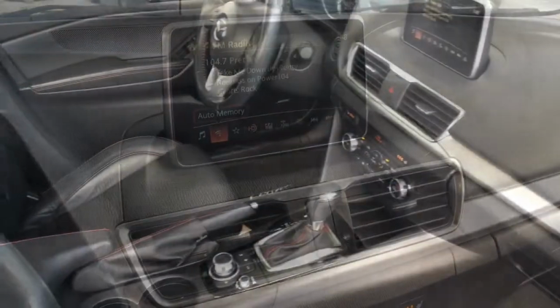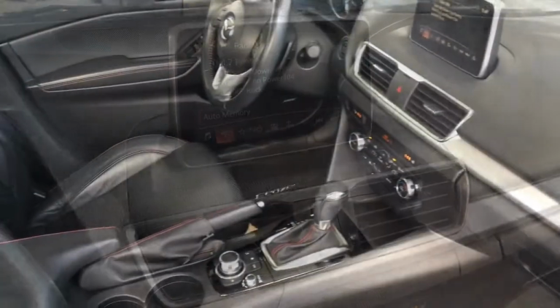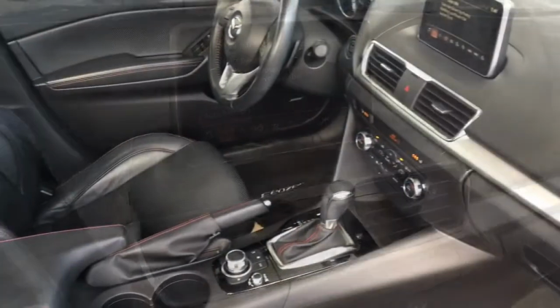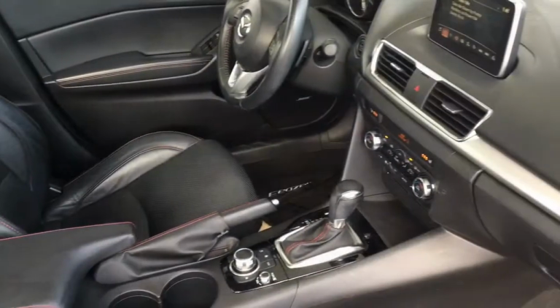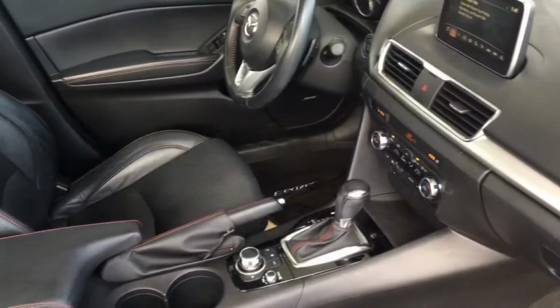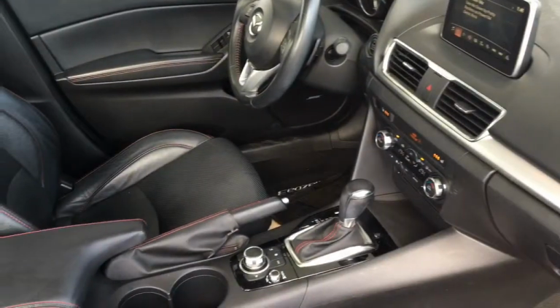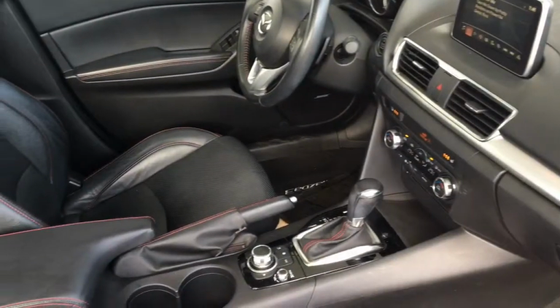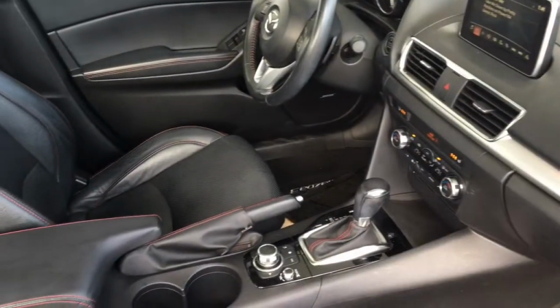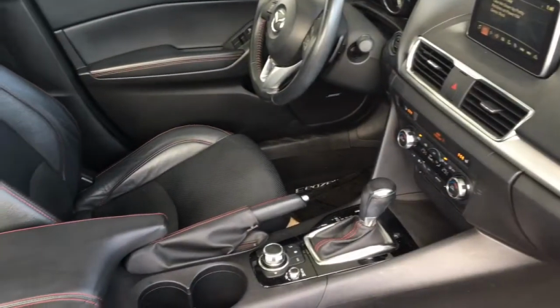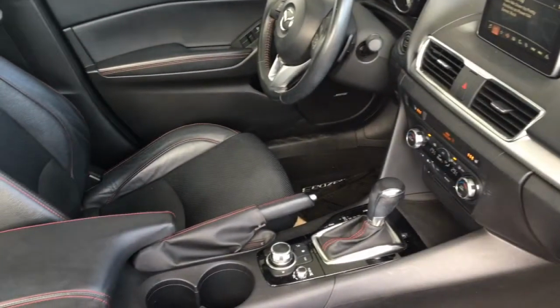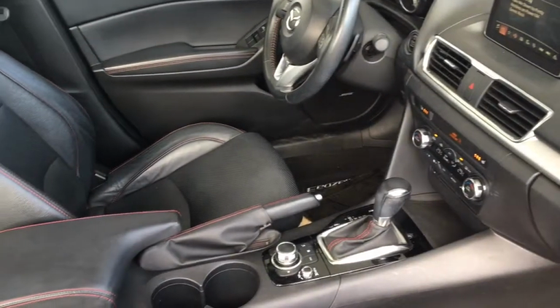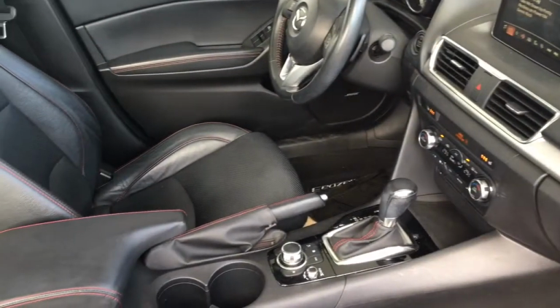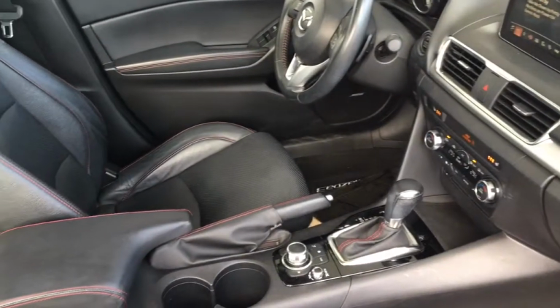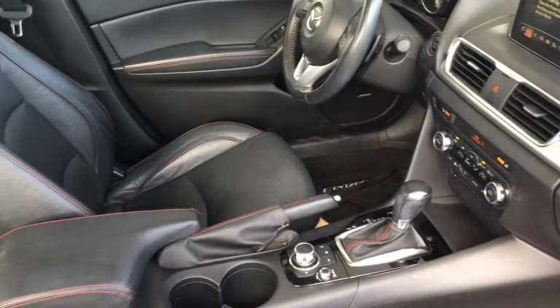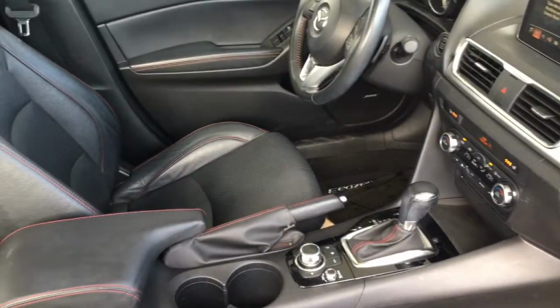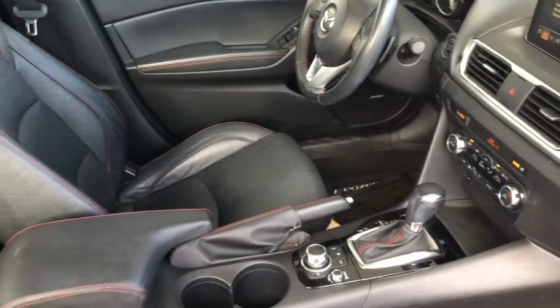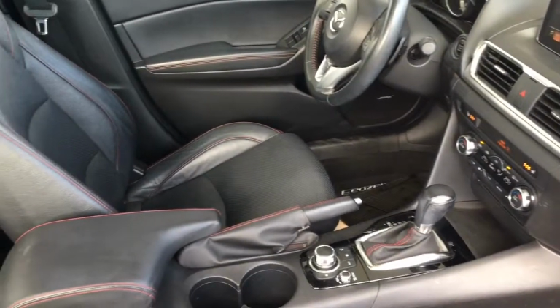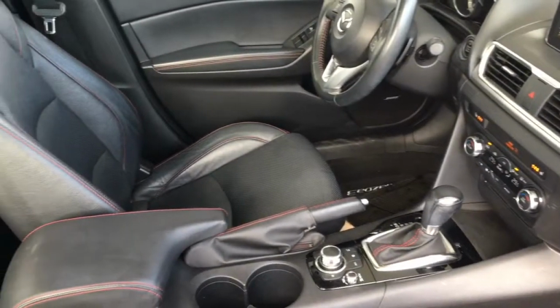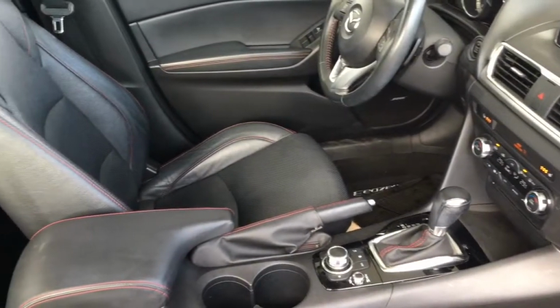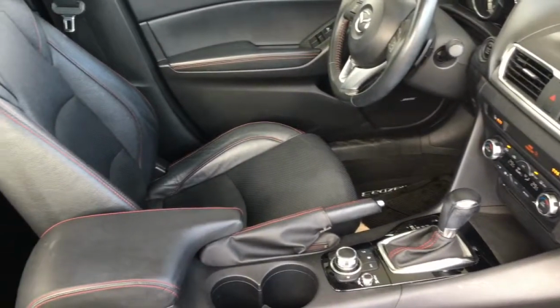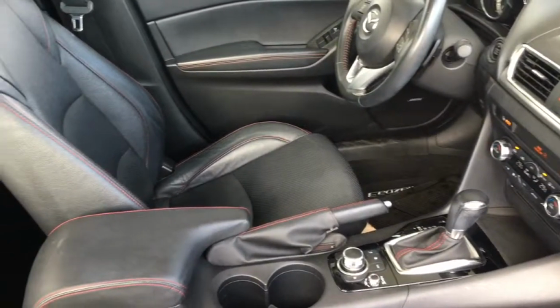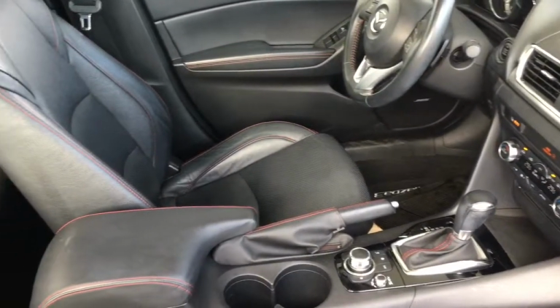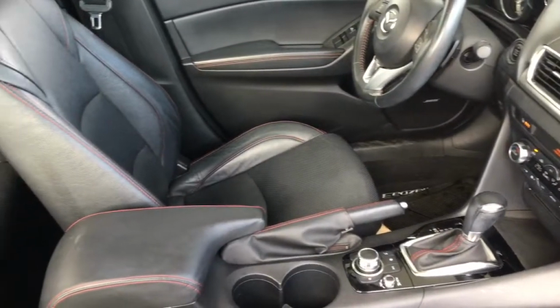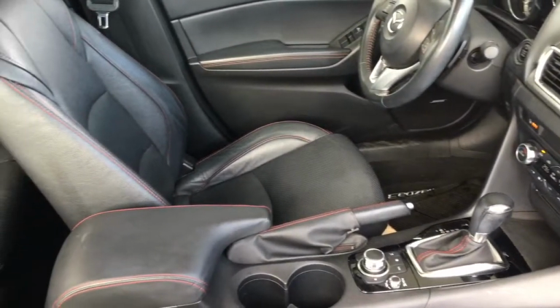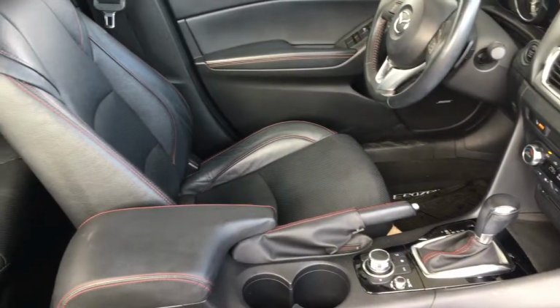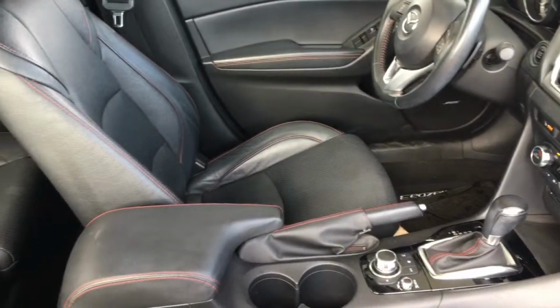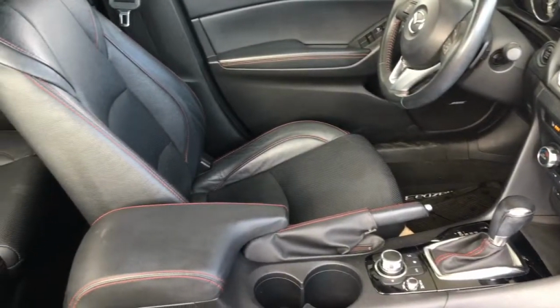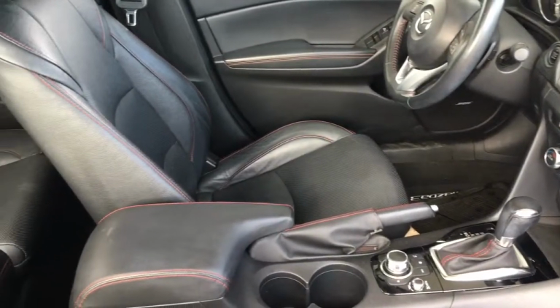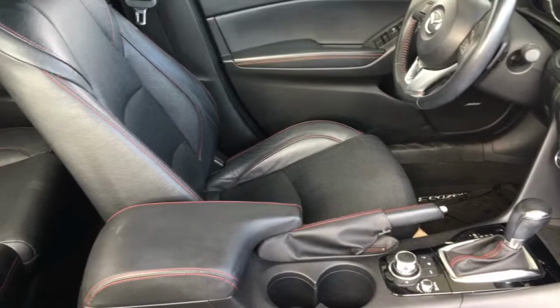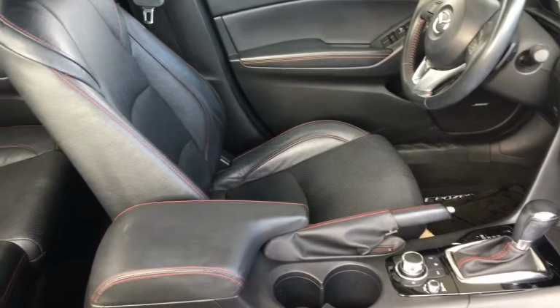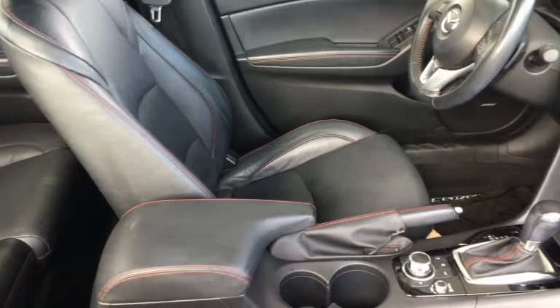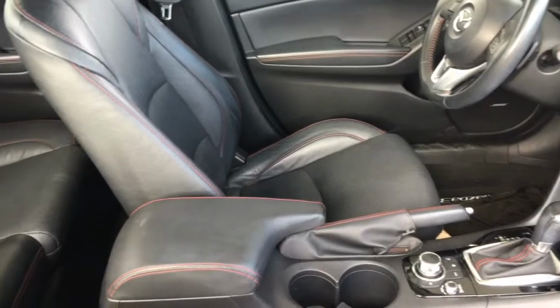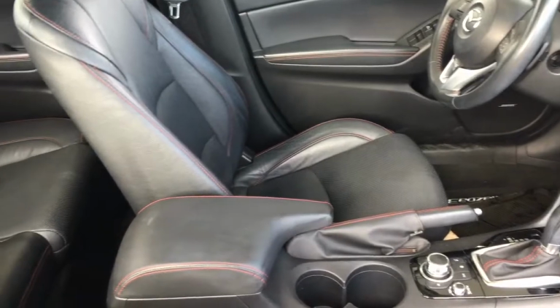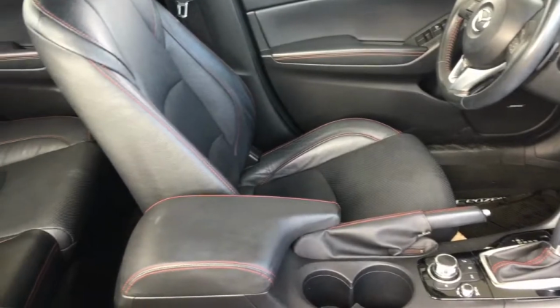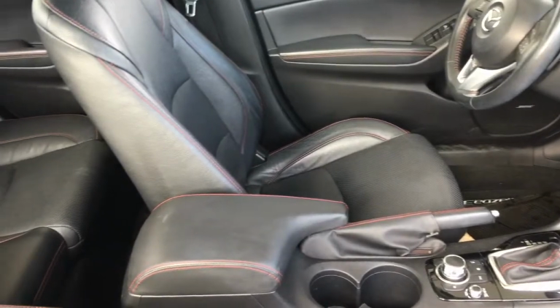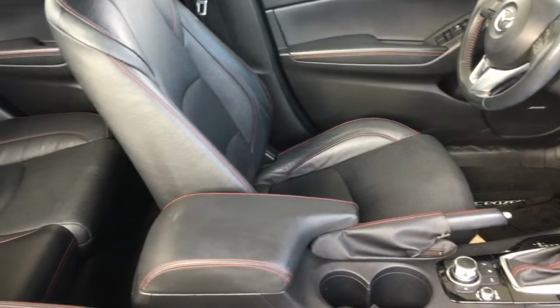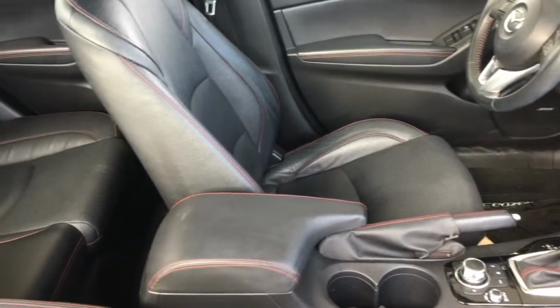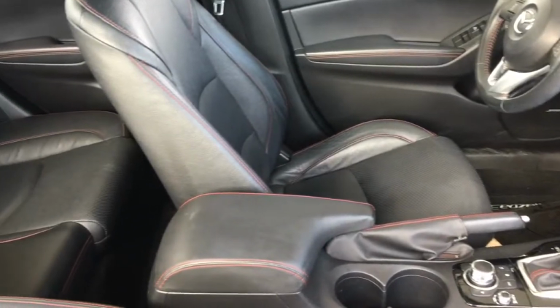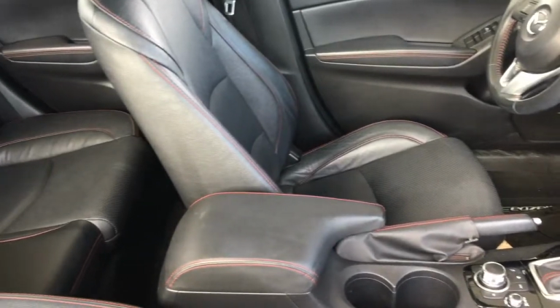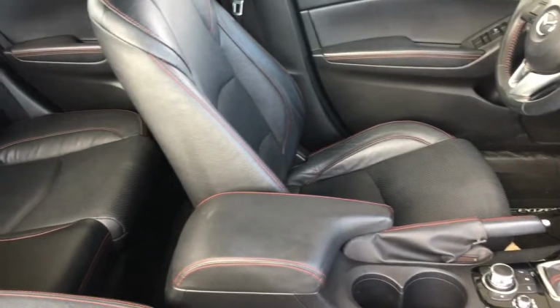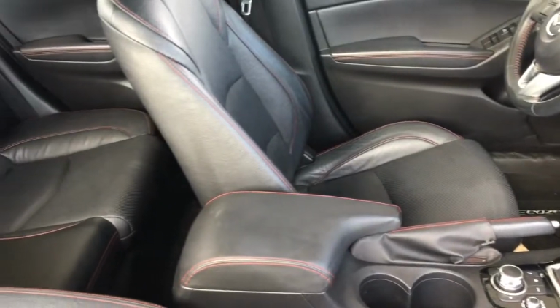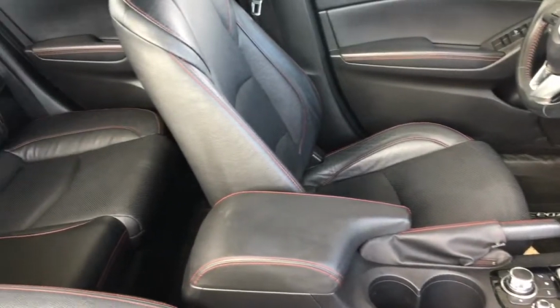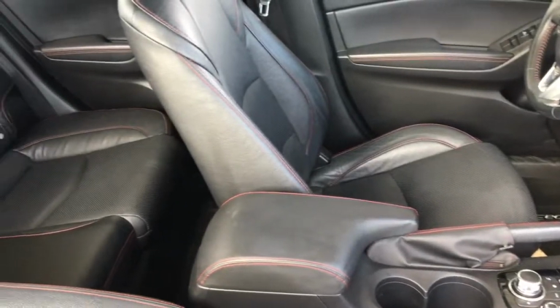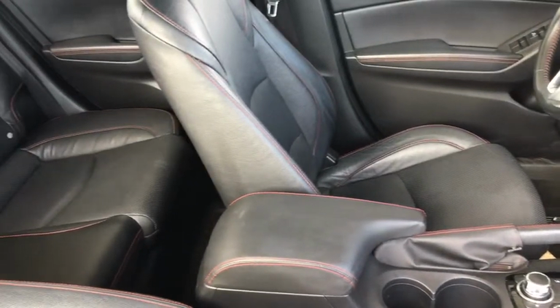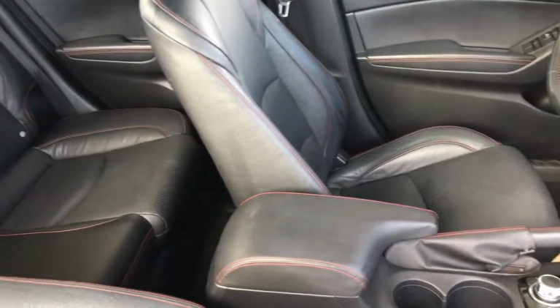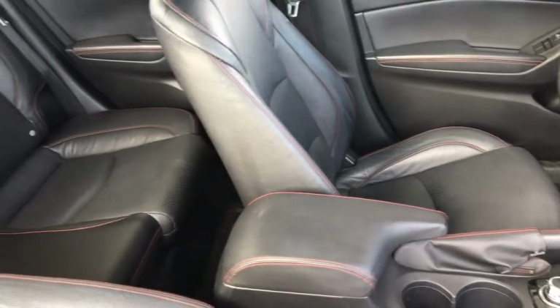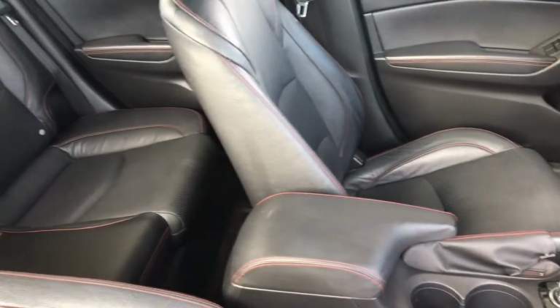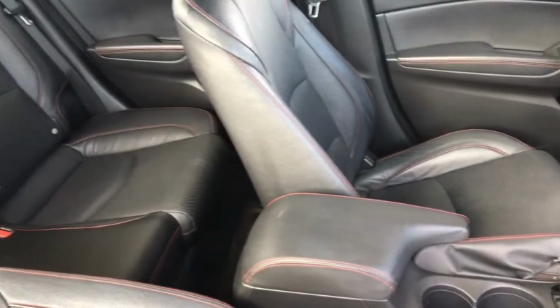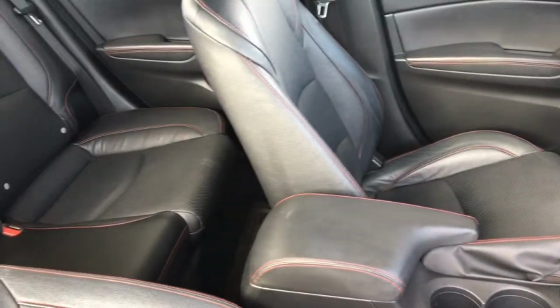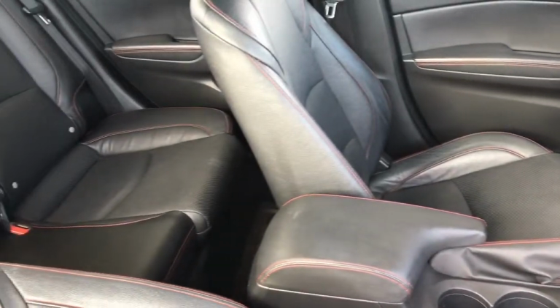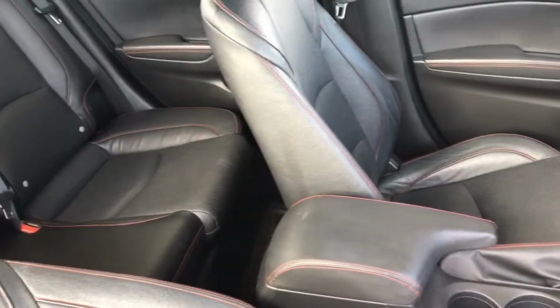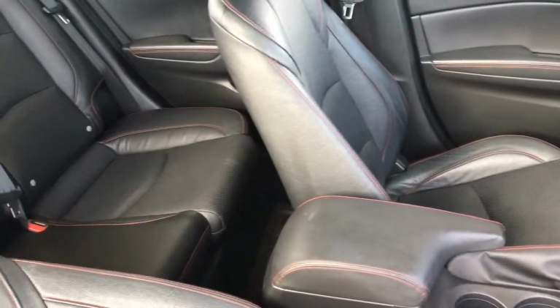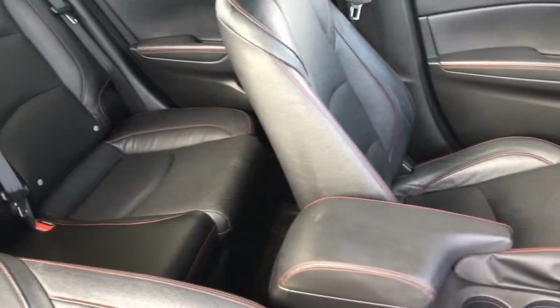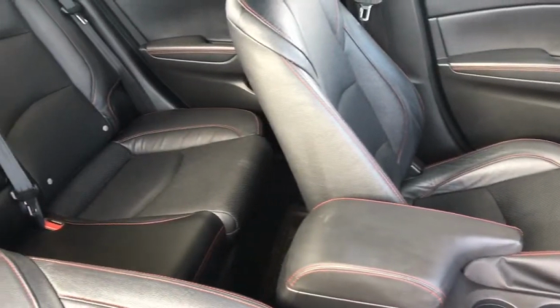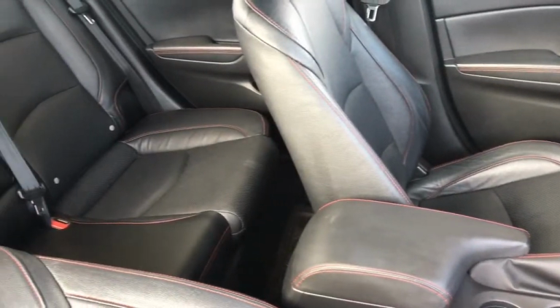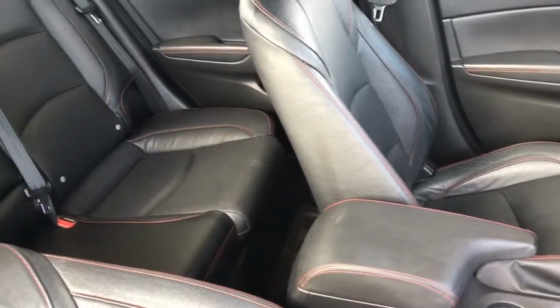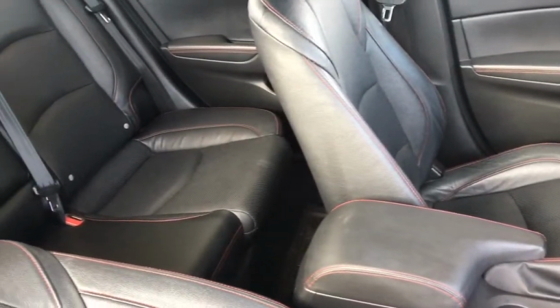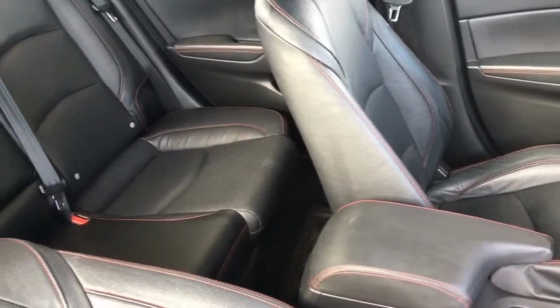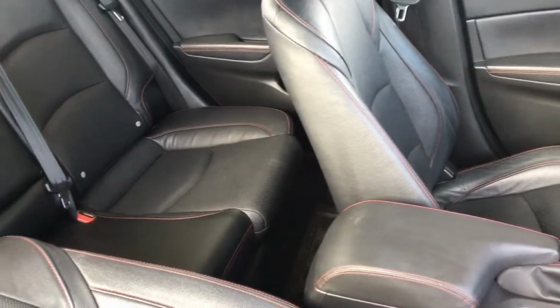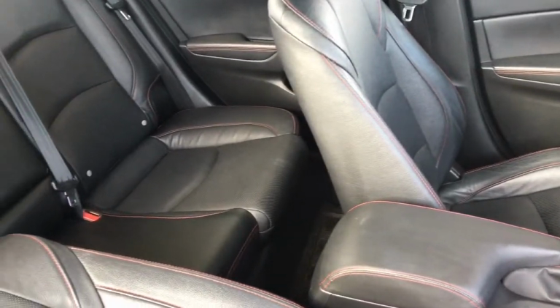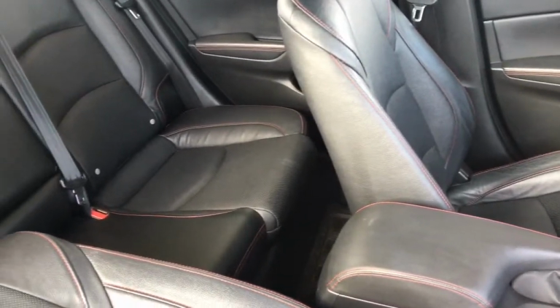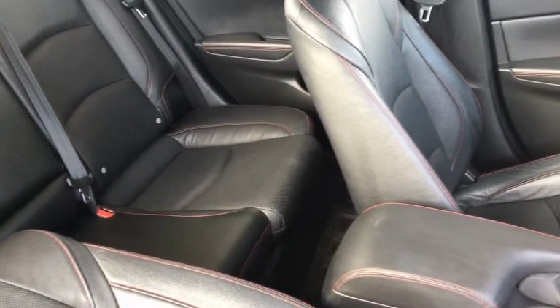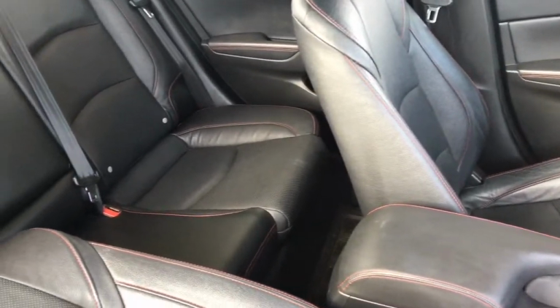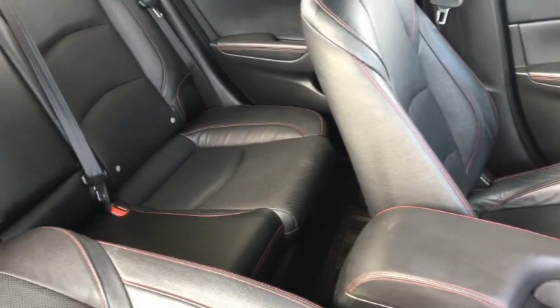In the back, the upholstery is in good condition. There's seating for three with a drop-down center console and 60-40 fold-down seat backs.